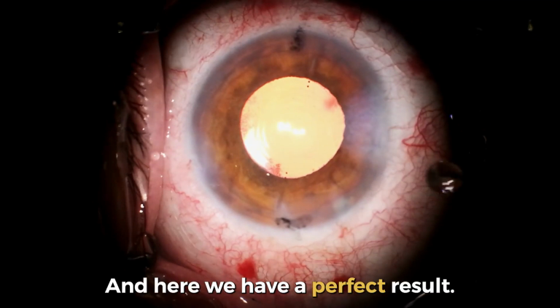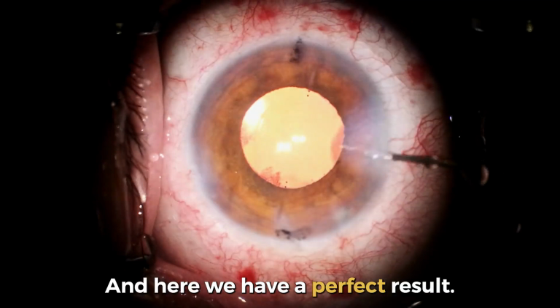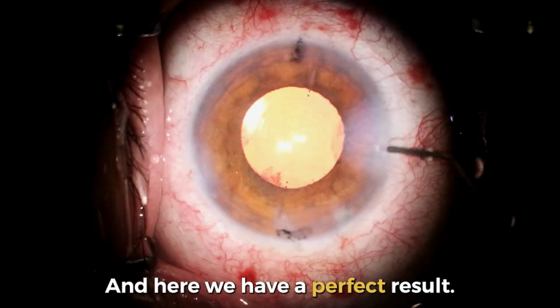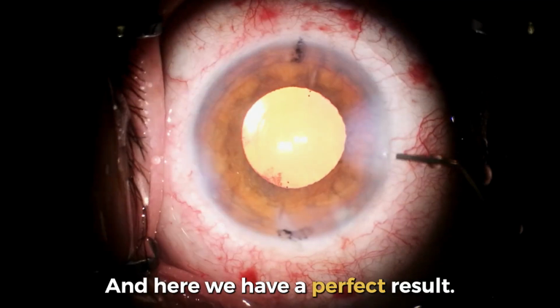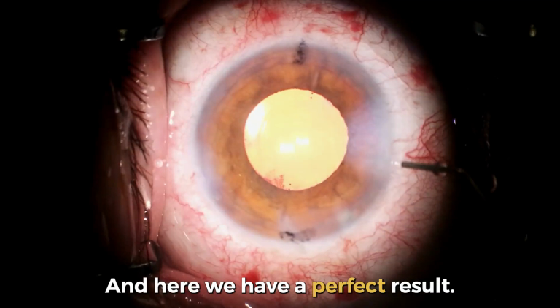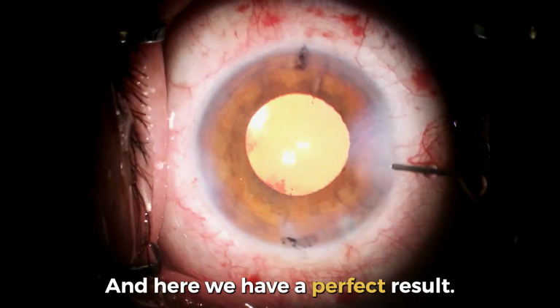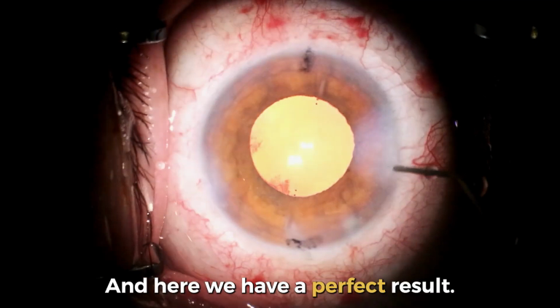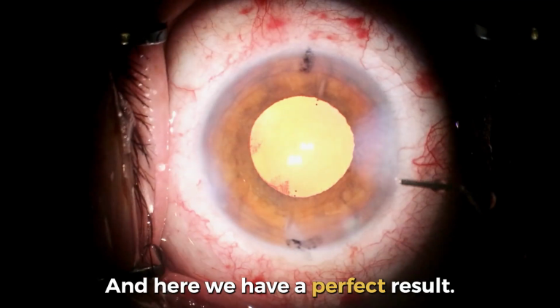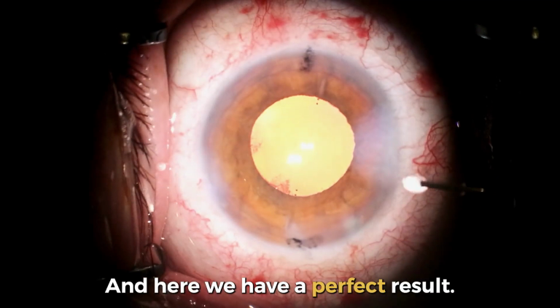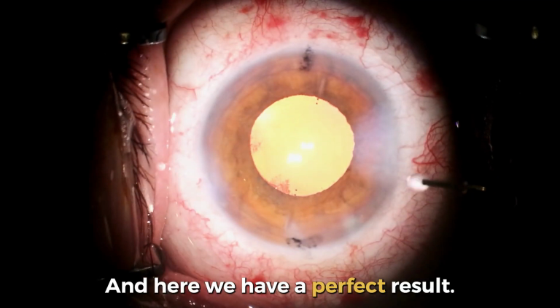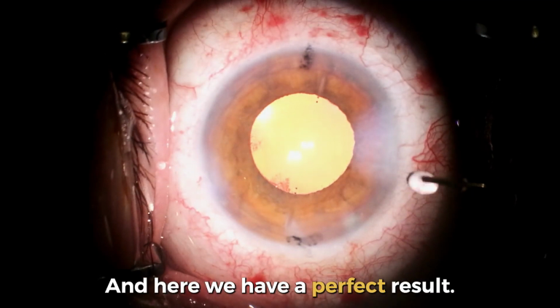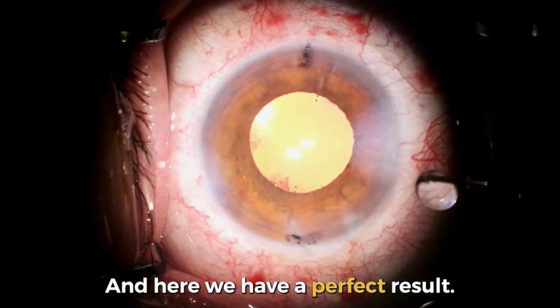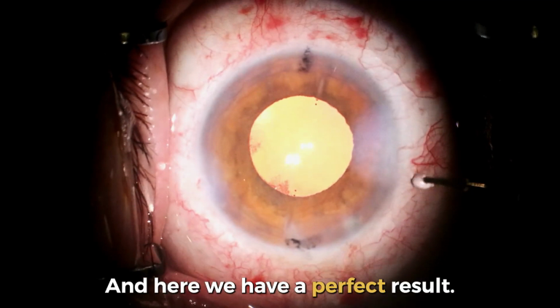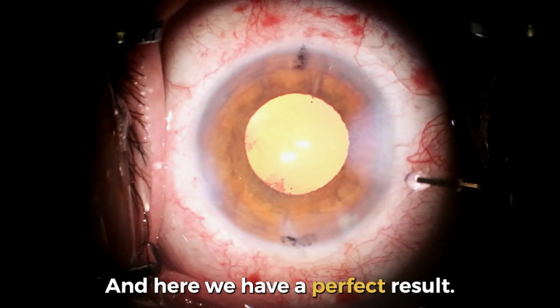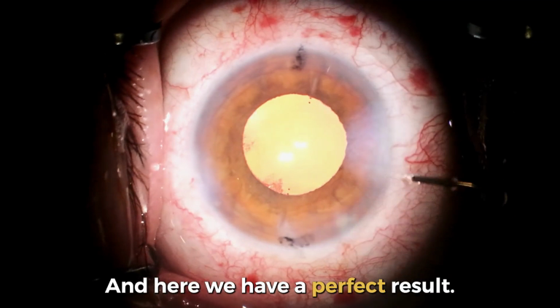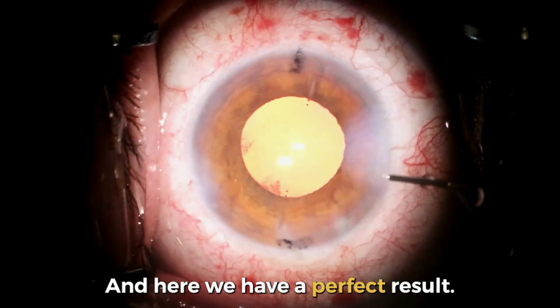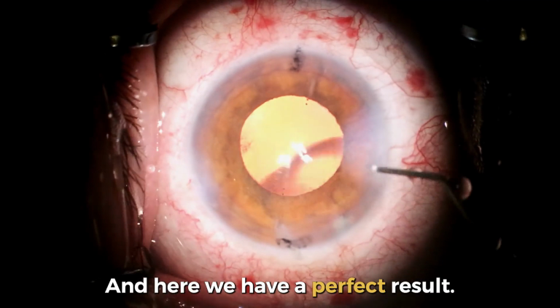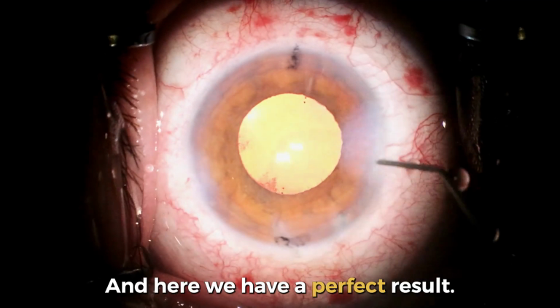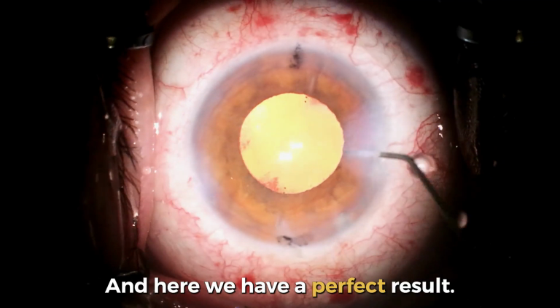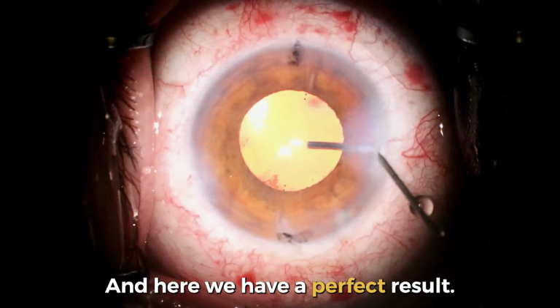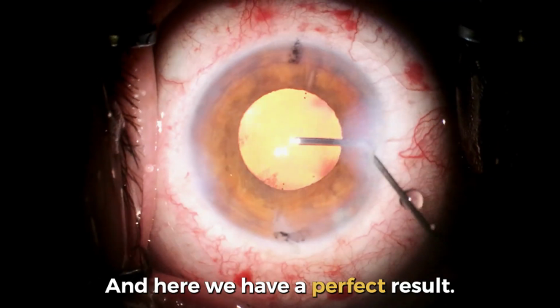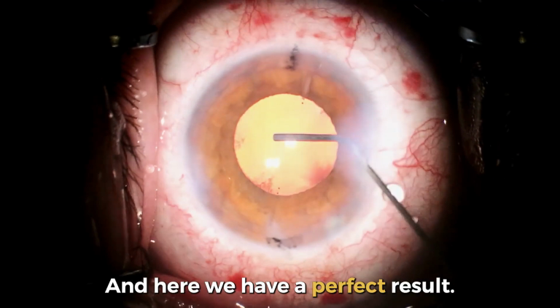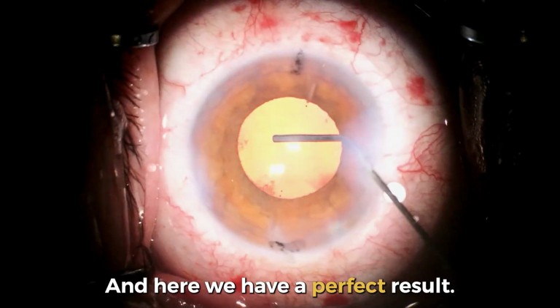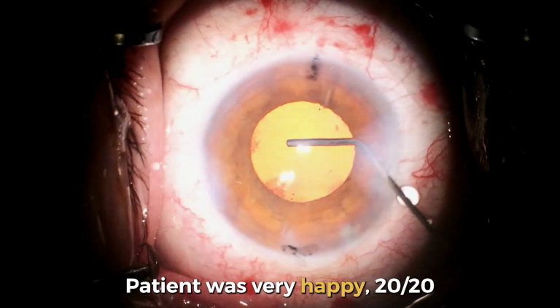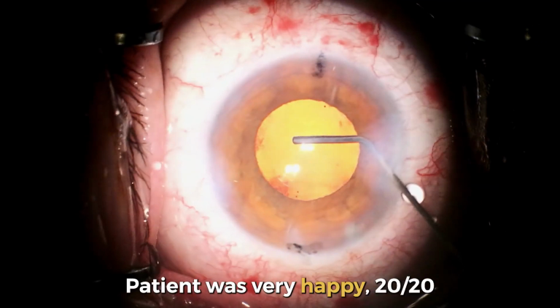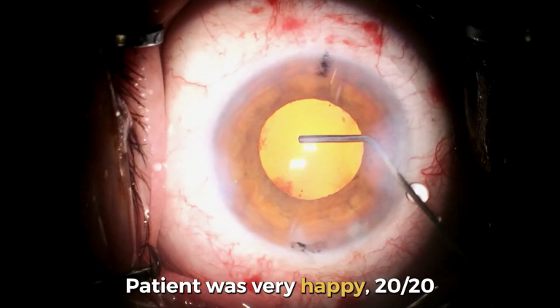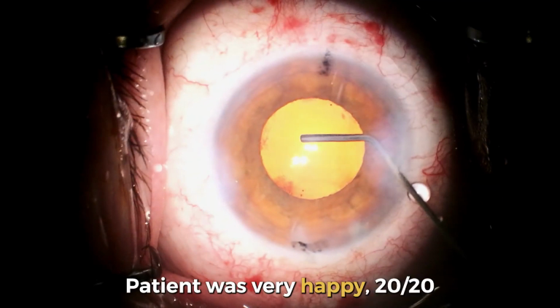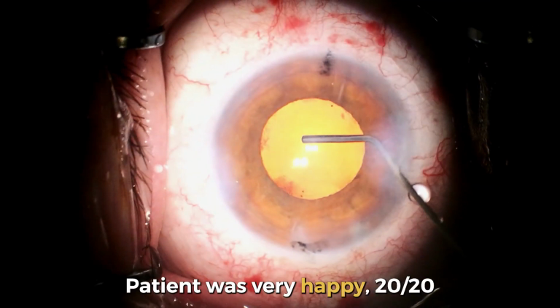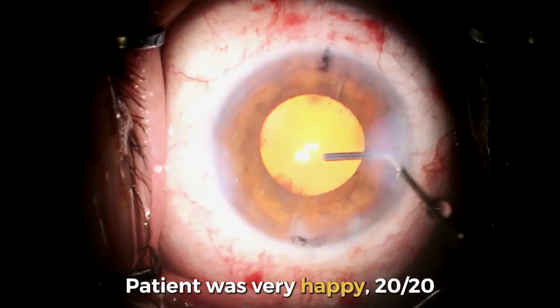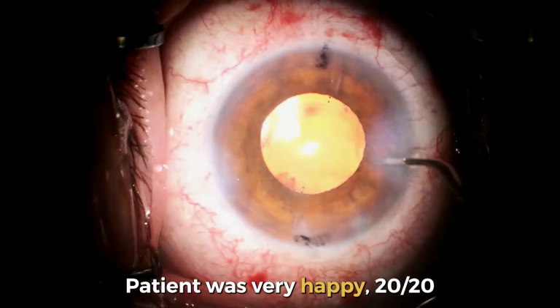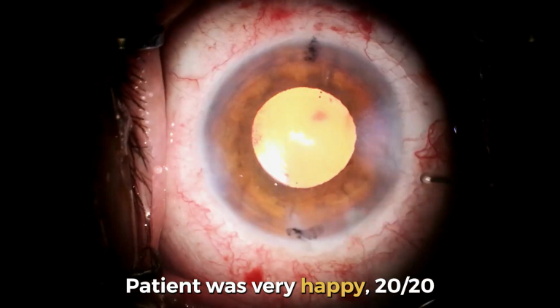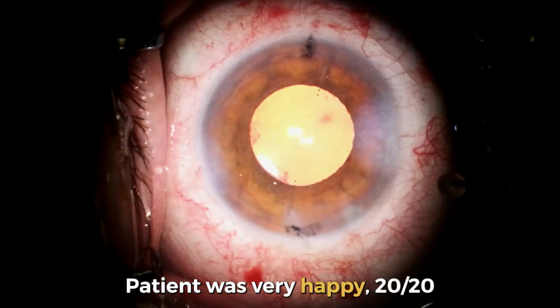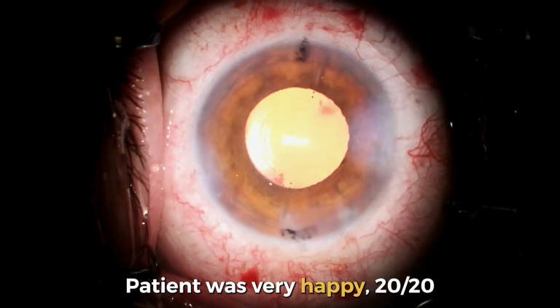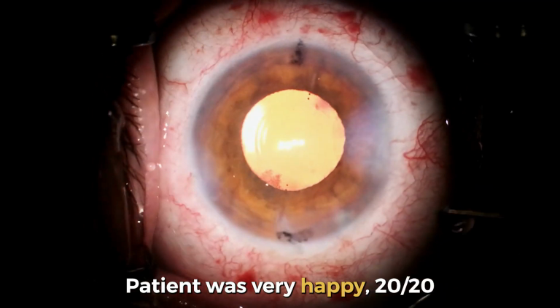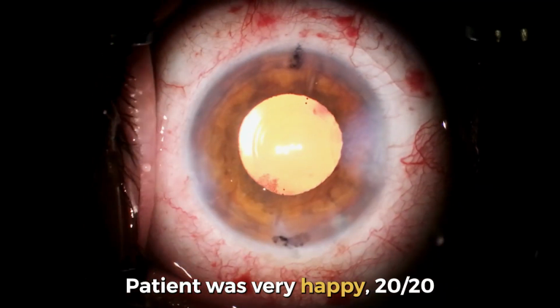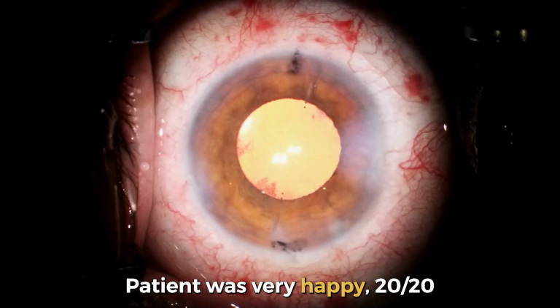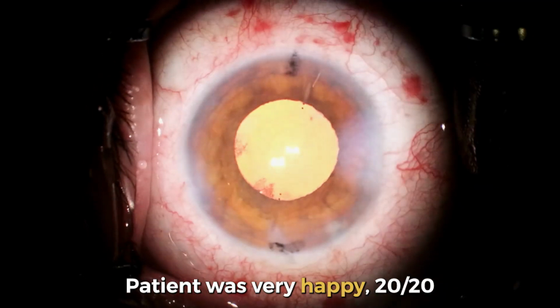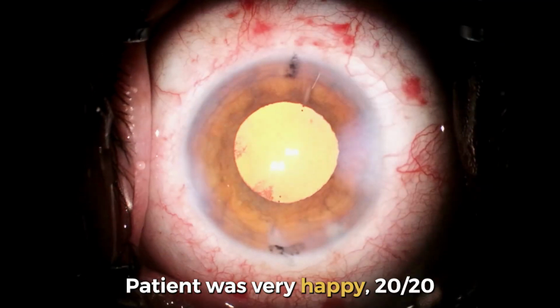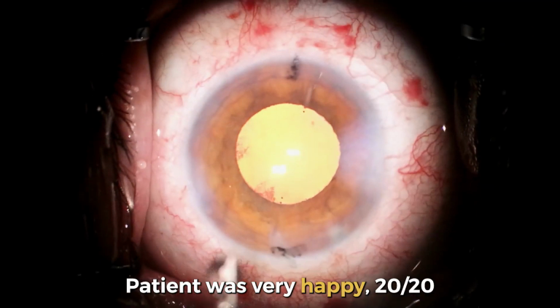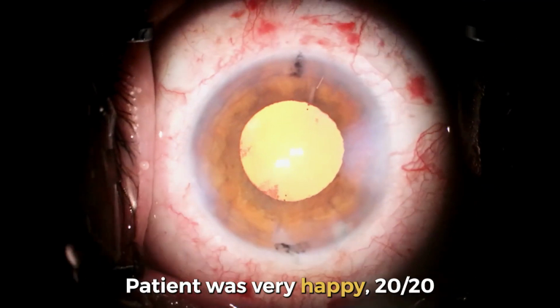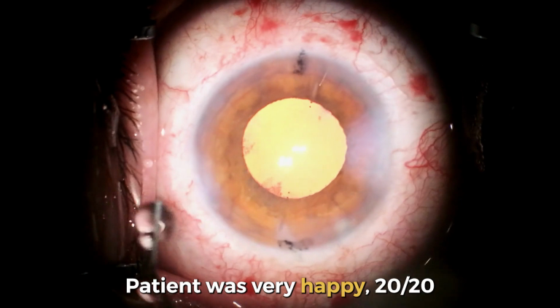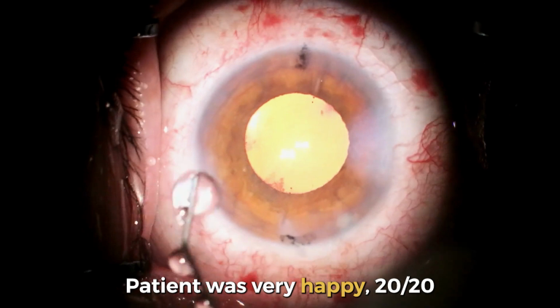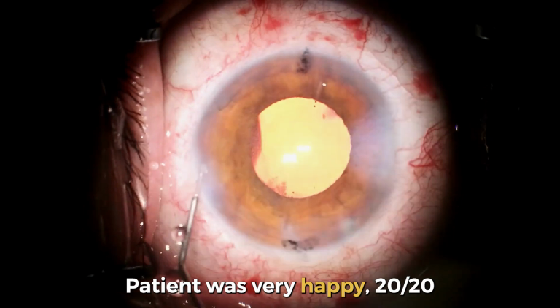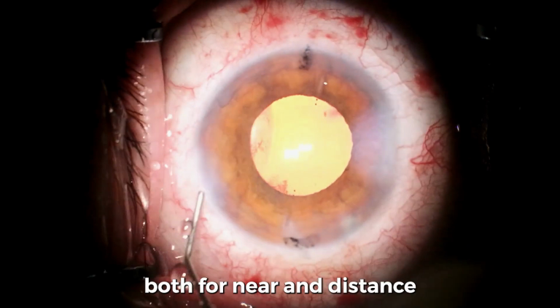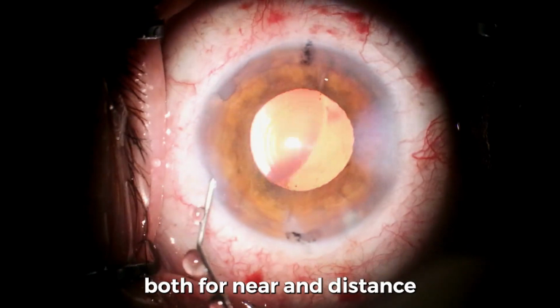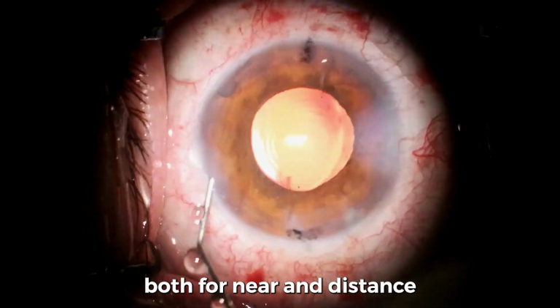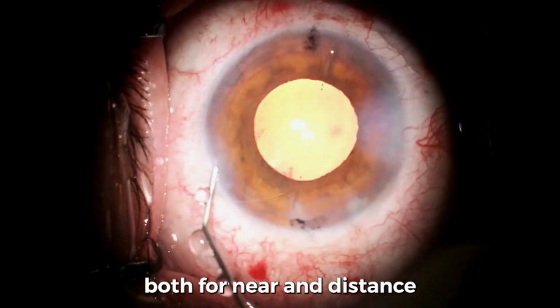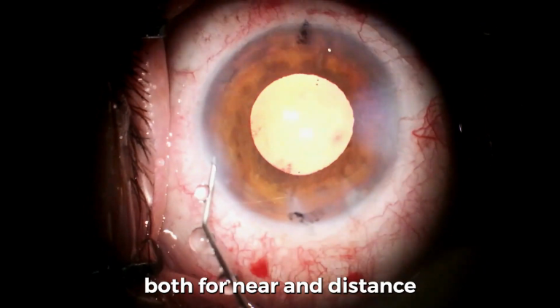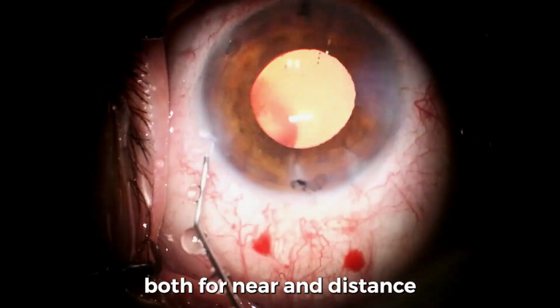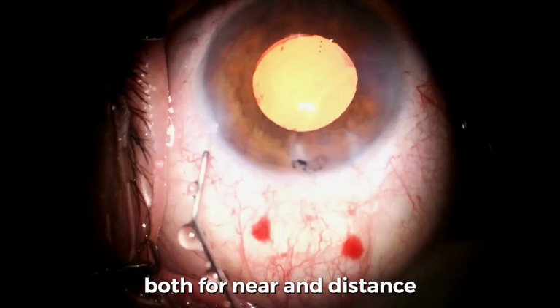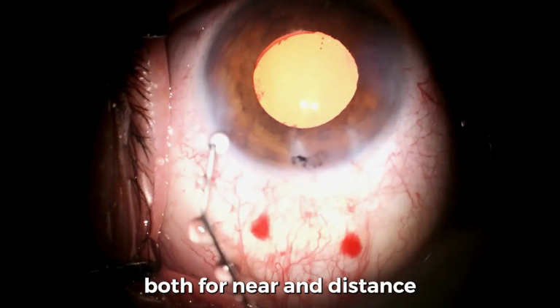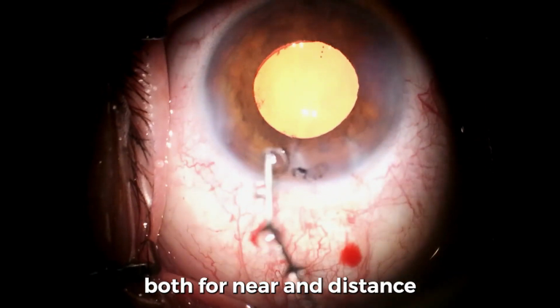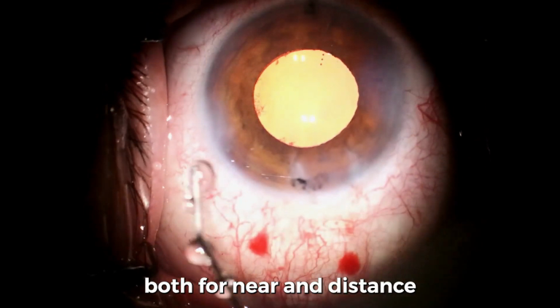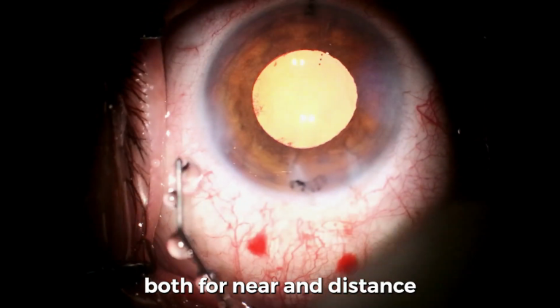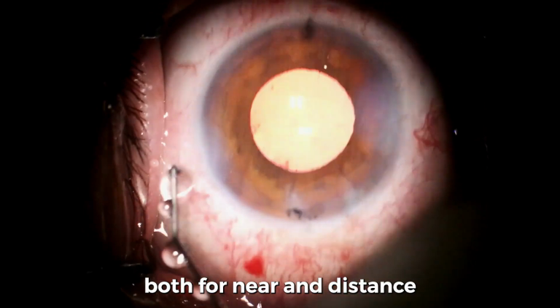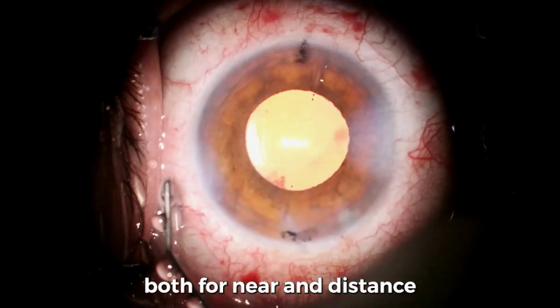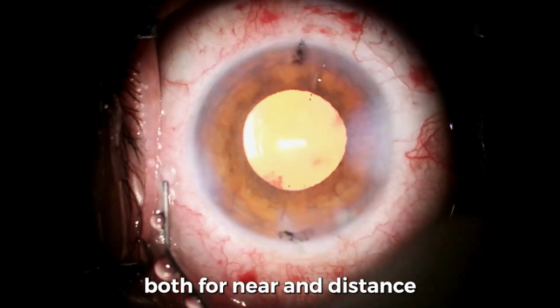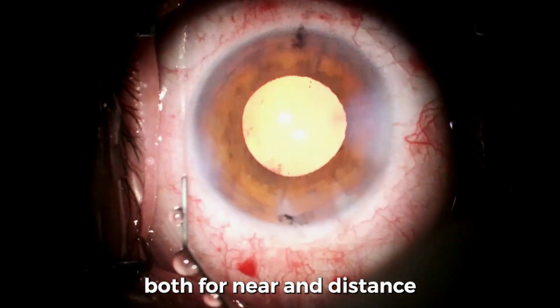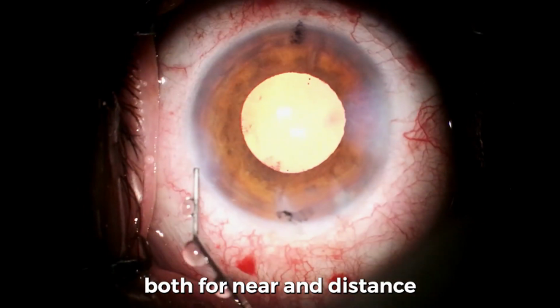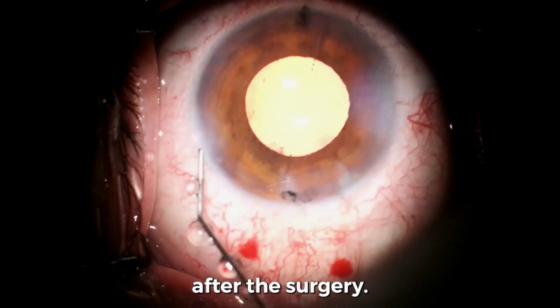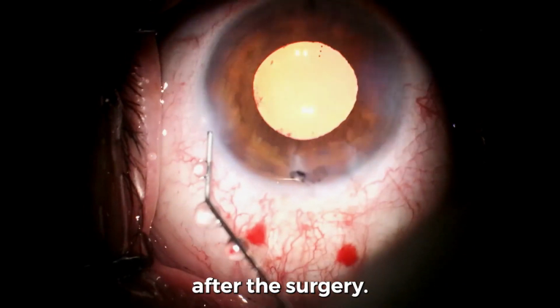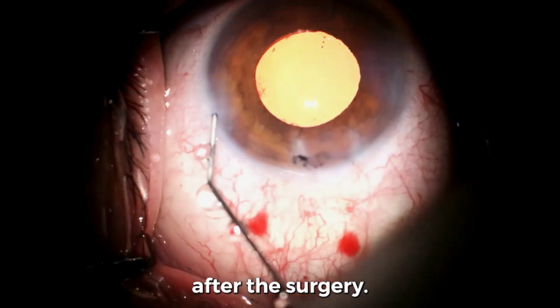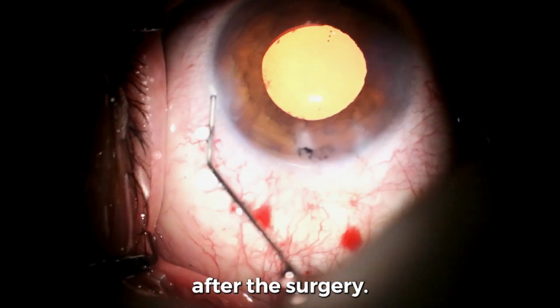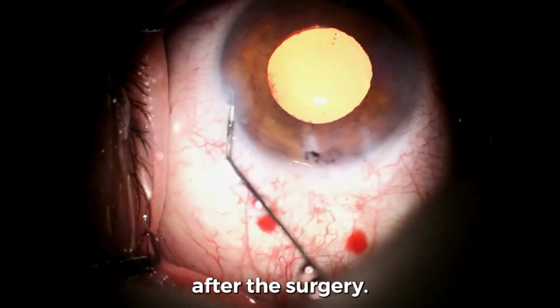Here we have a perfect result. The patient was very happy — 20/20 vision for both near and distance after the surgery.